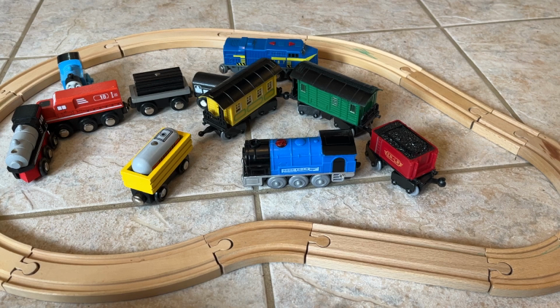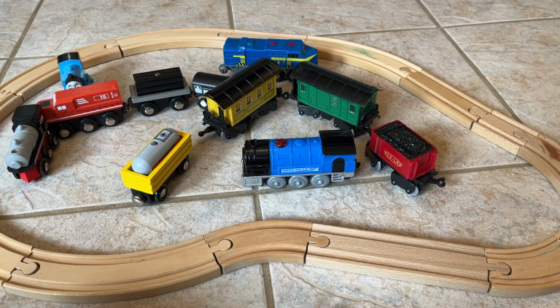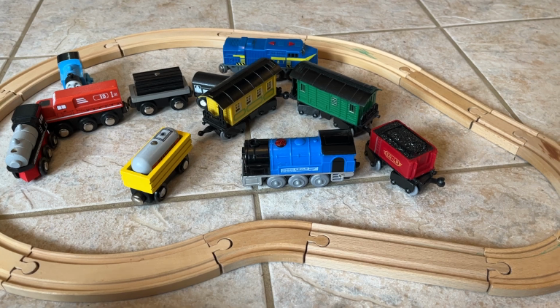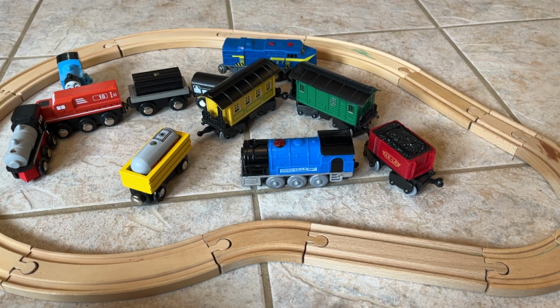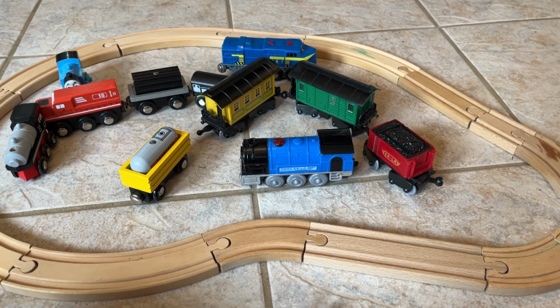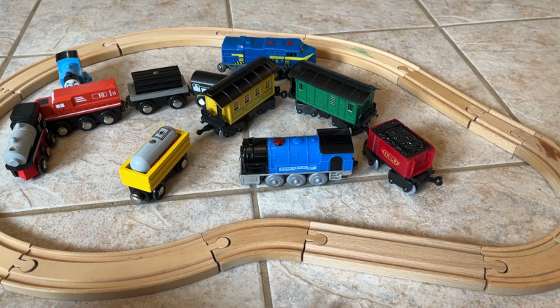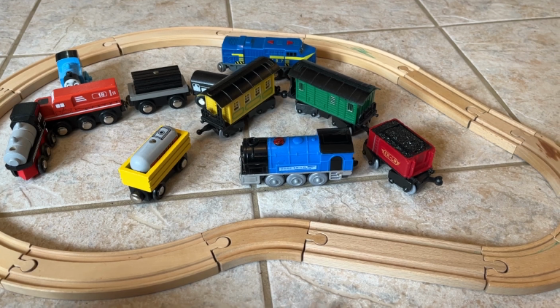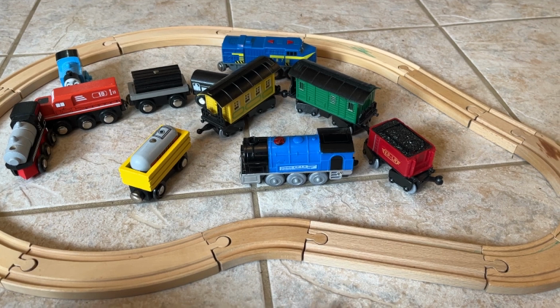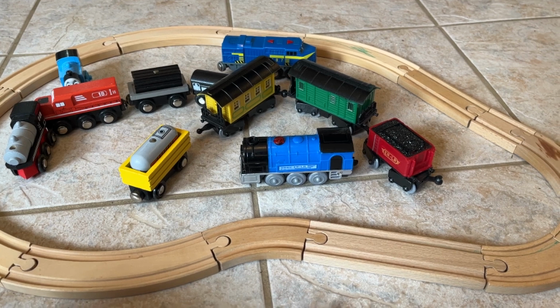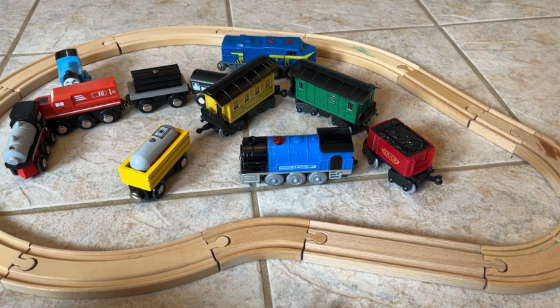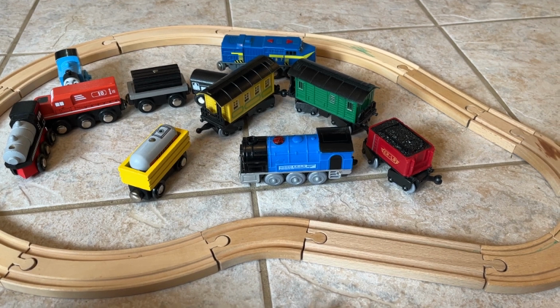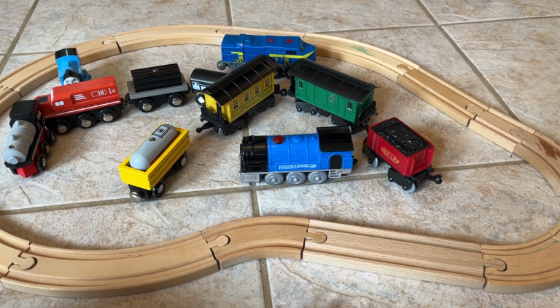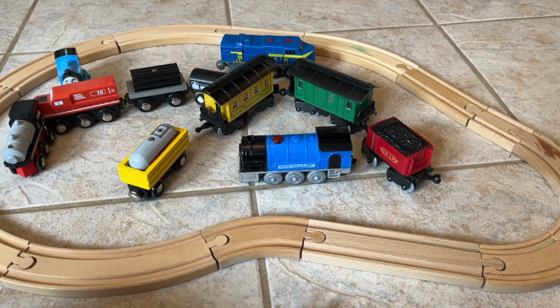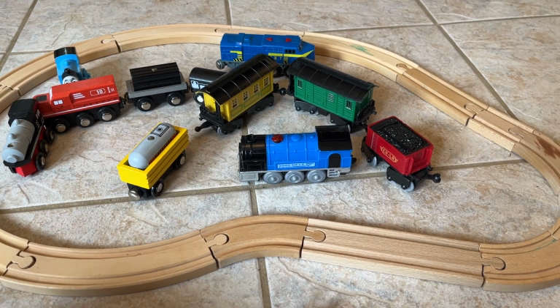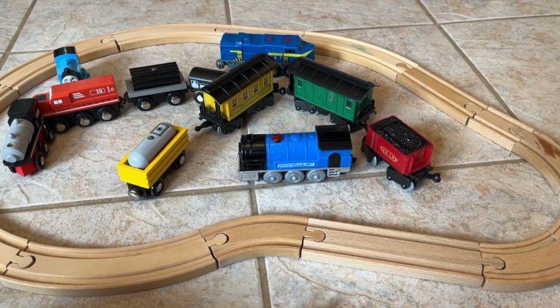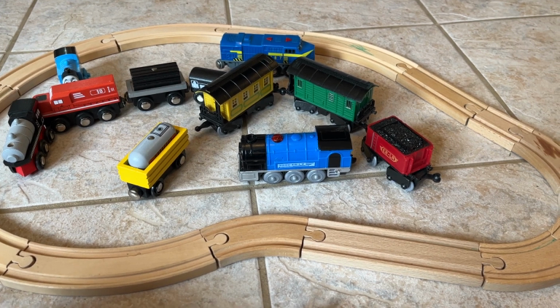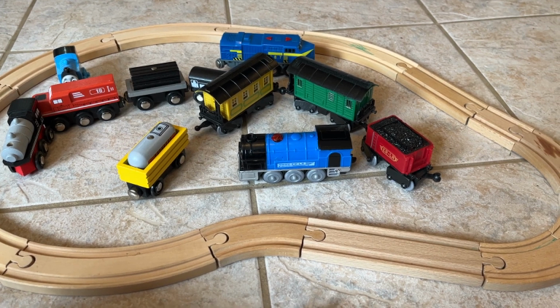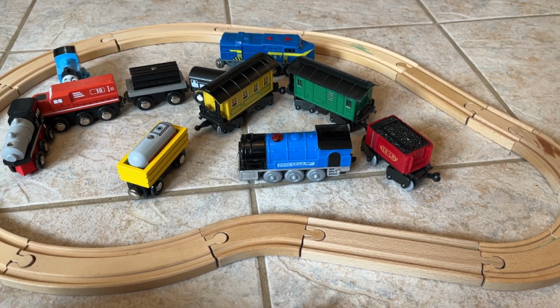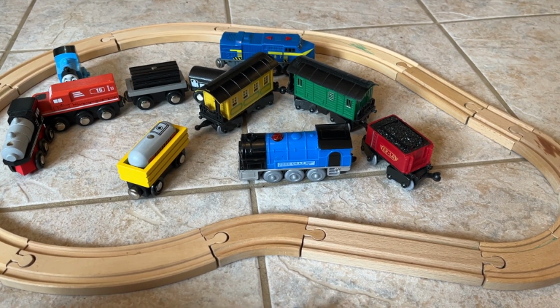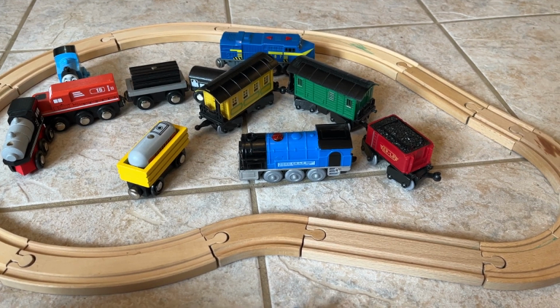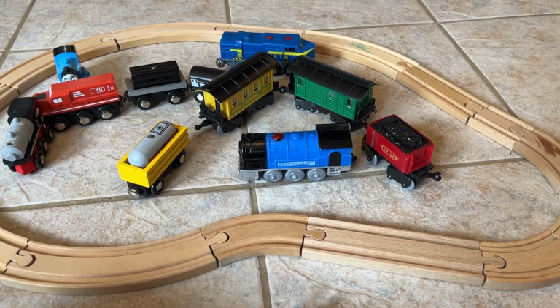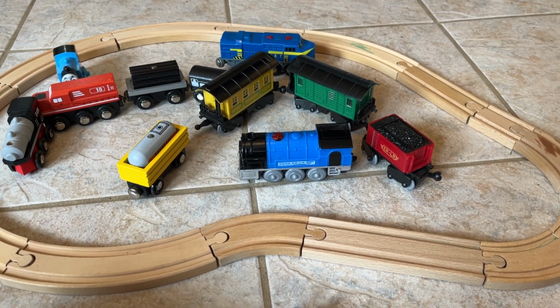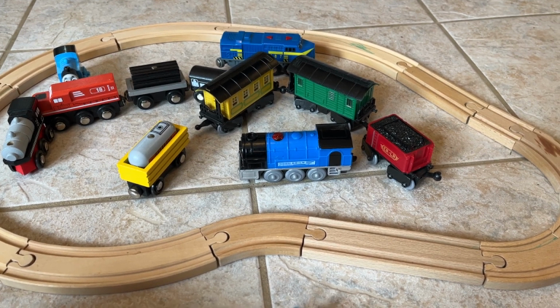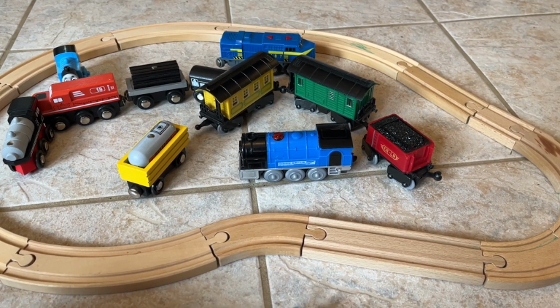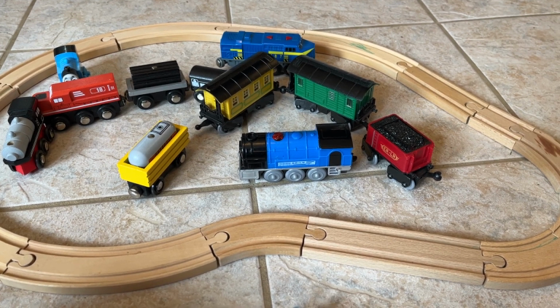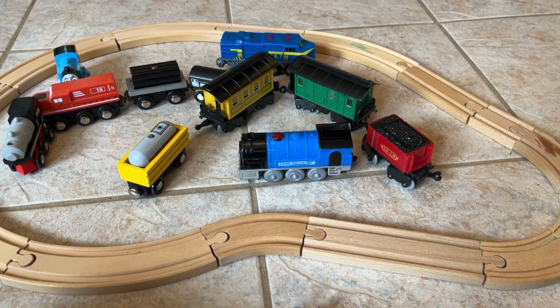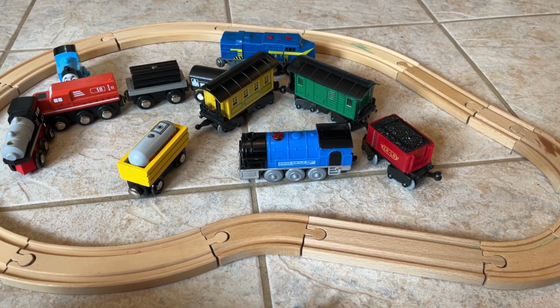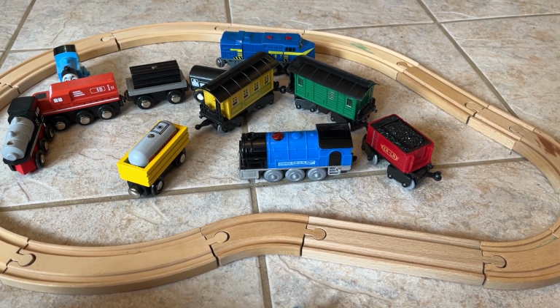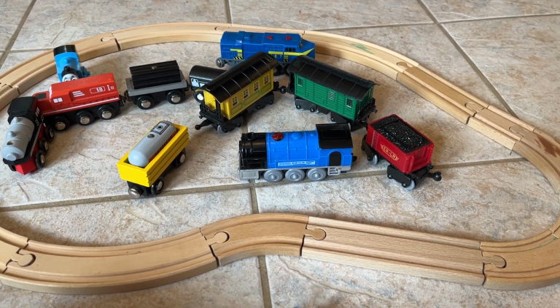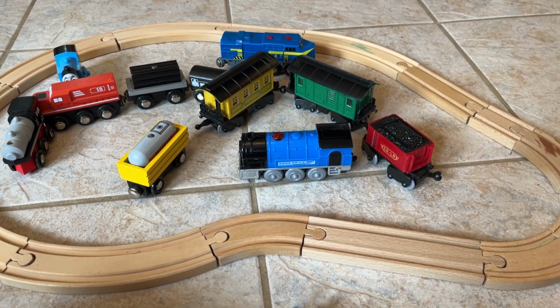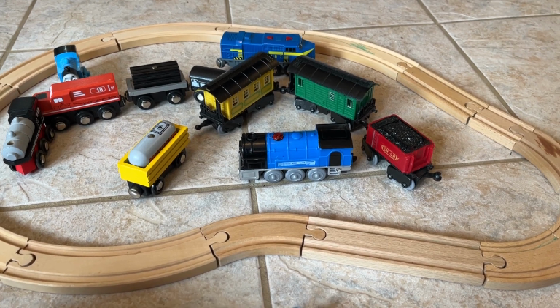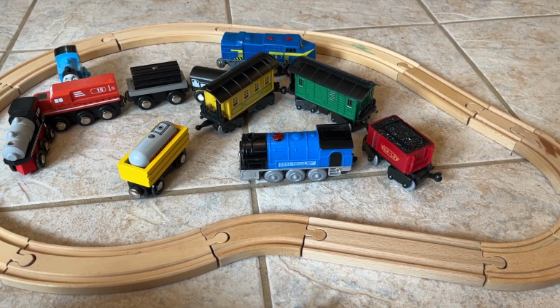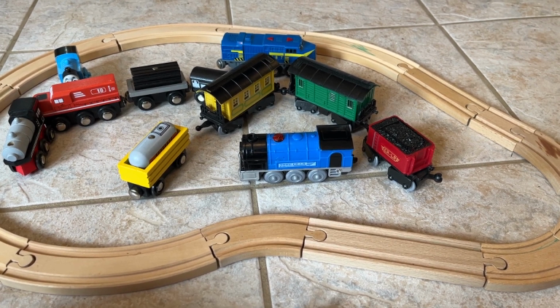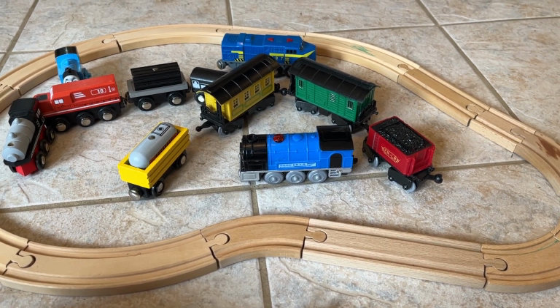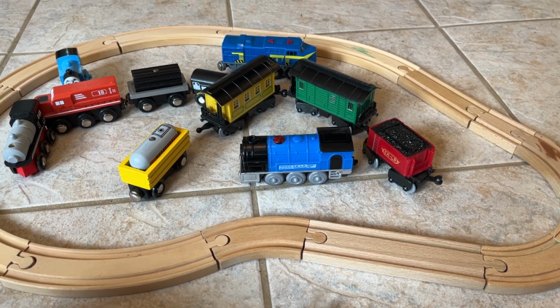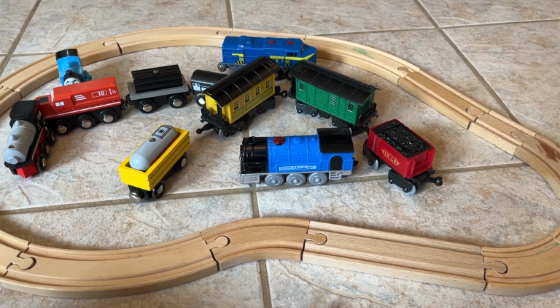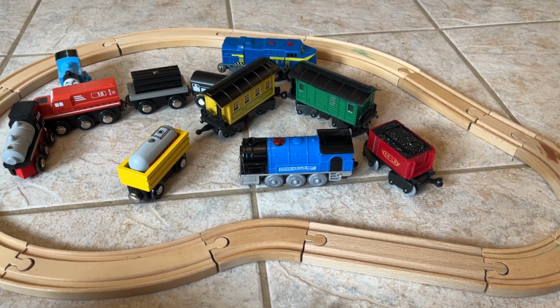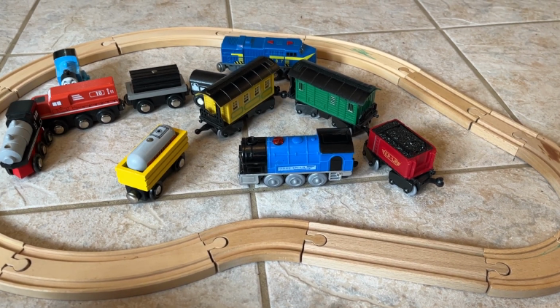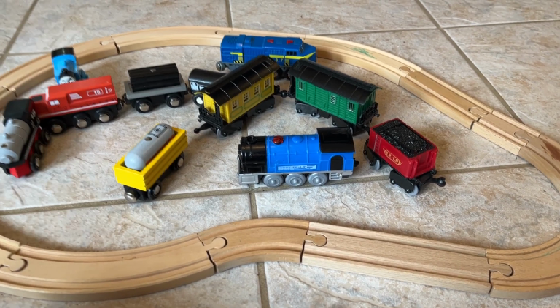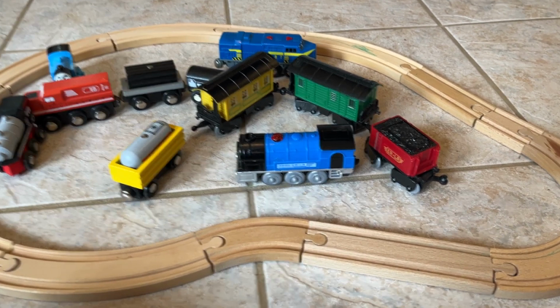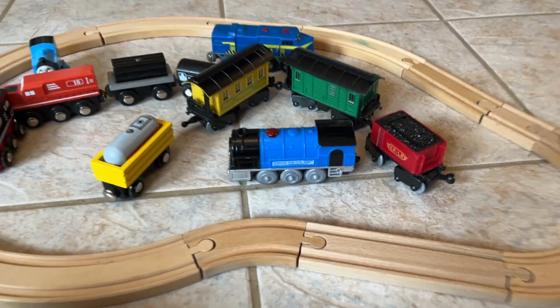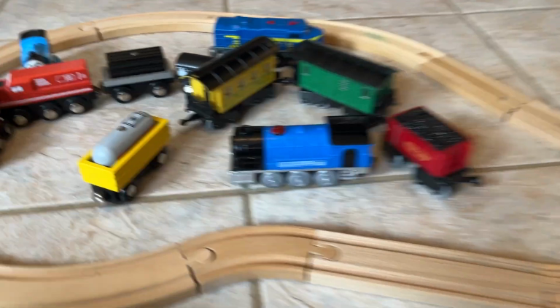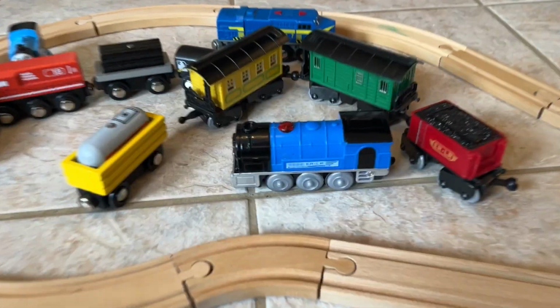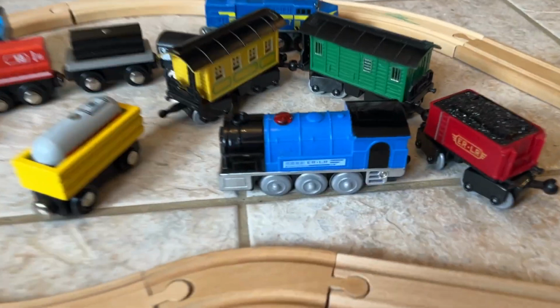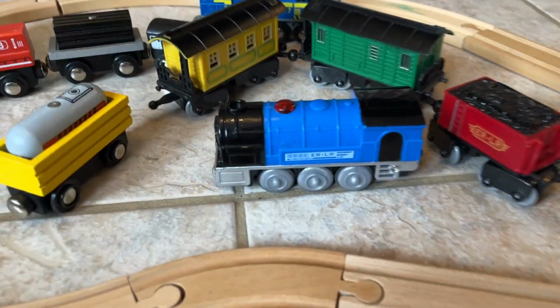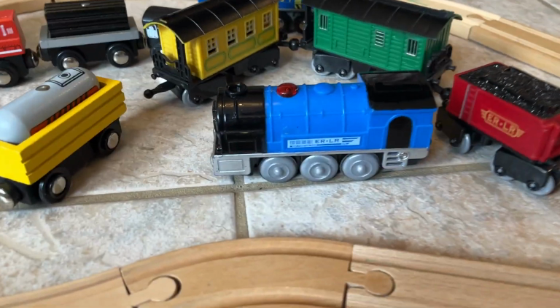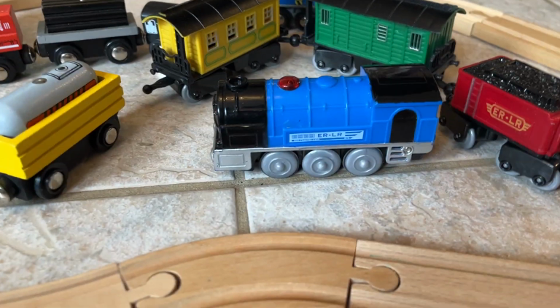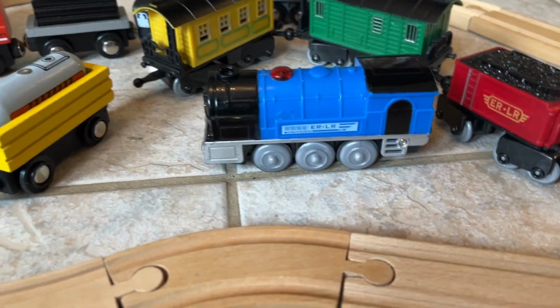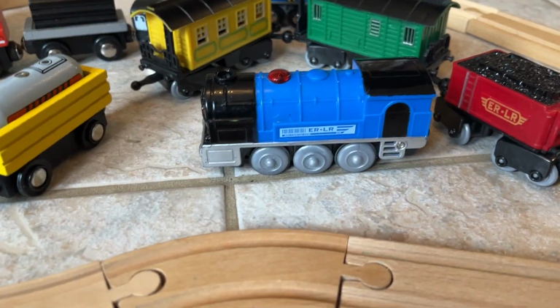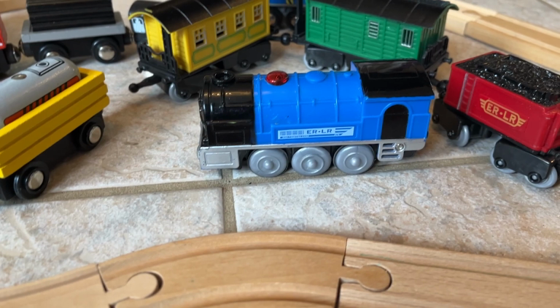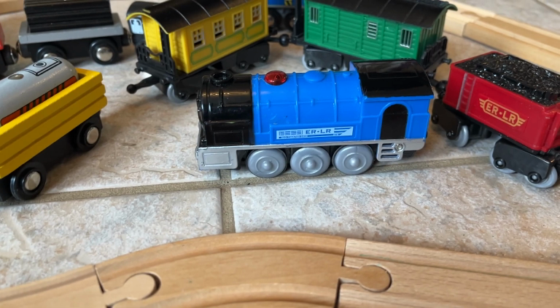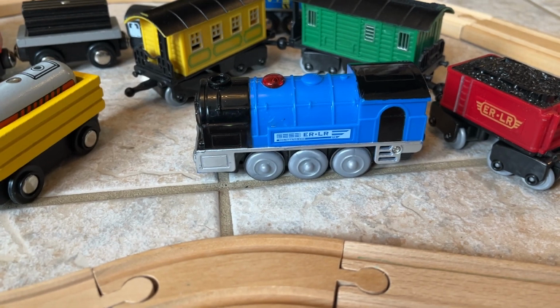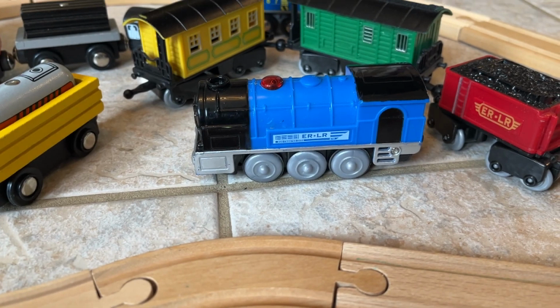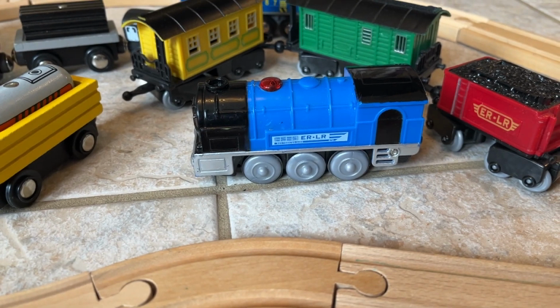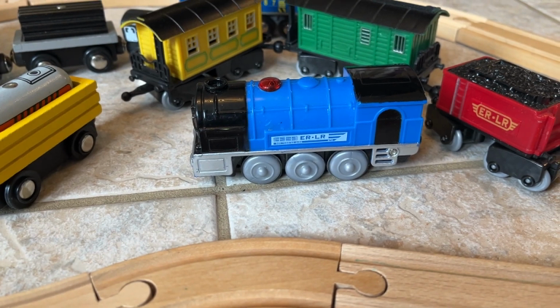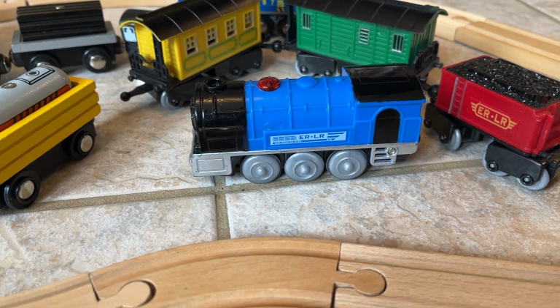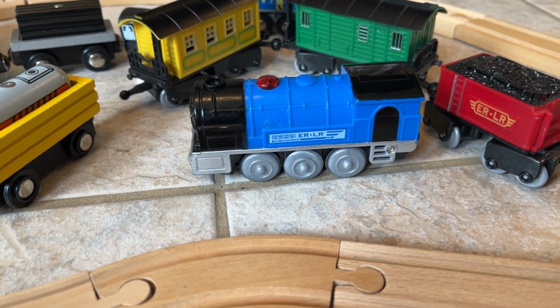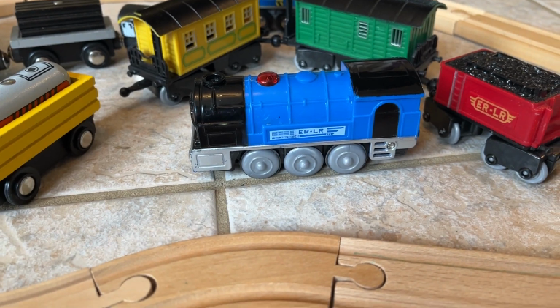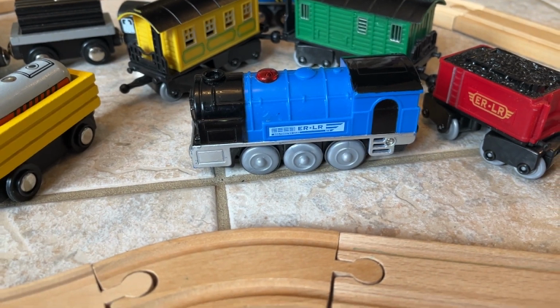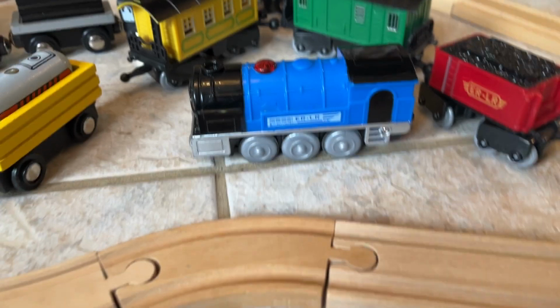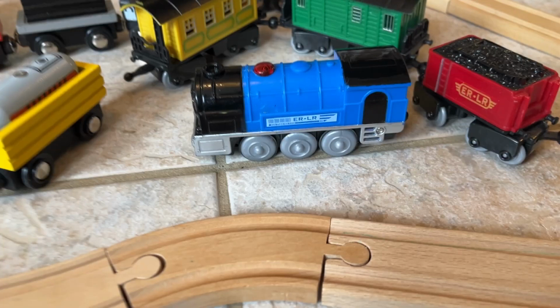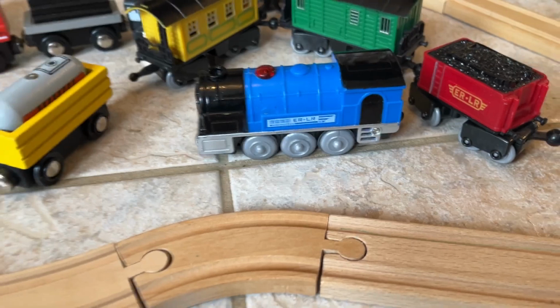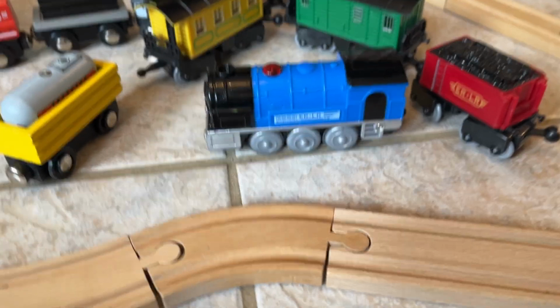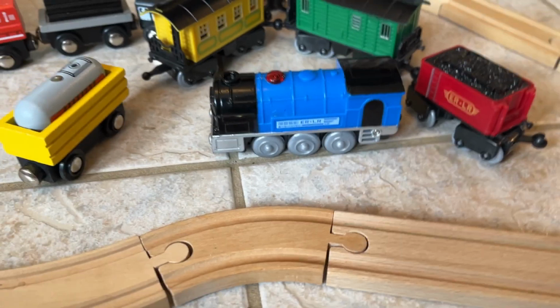Here we have a couple of train sets and I'm going to demonstrate how the electric engines work. The first one is the ER-LR.